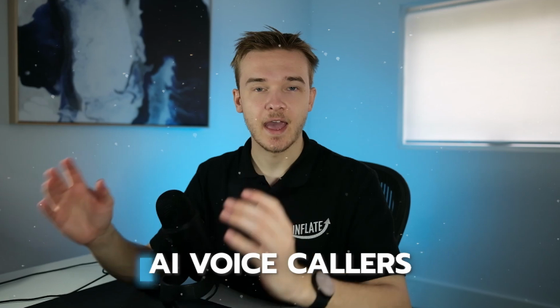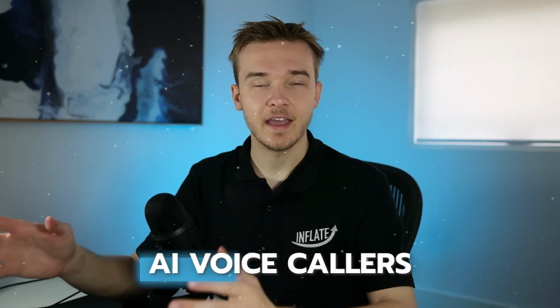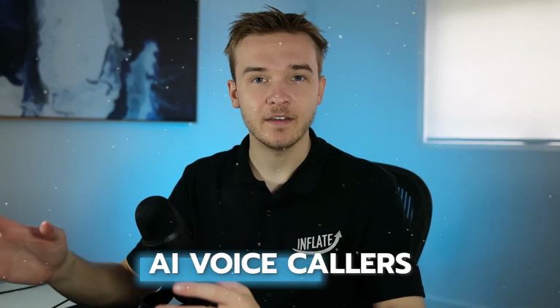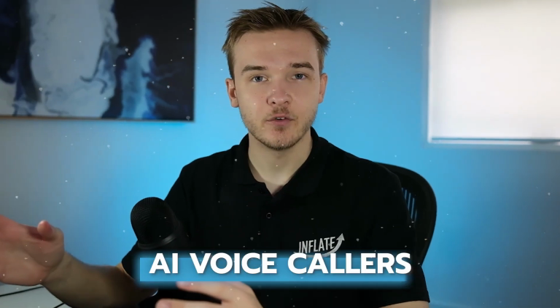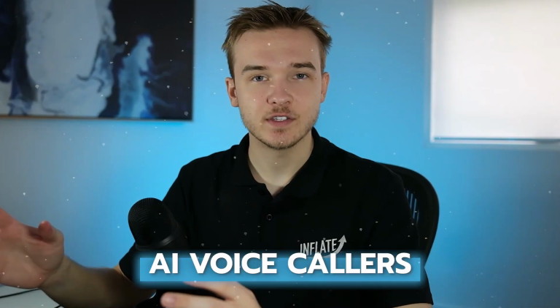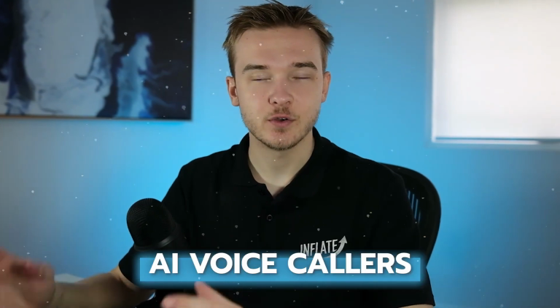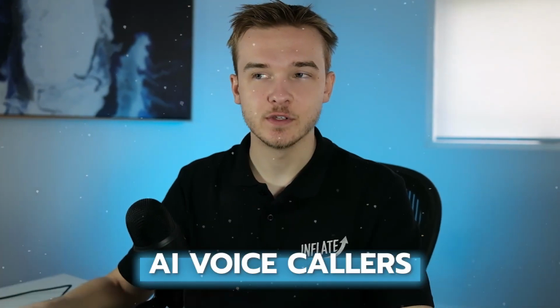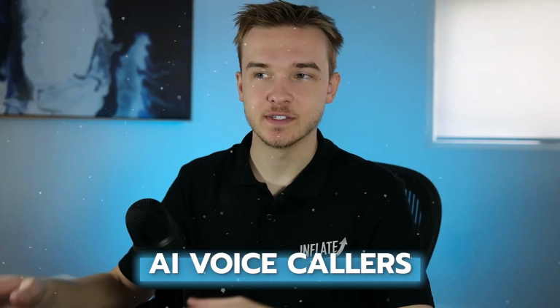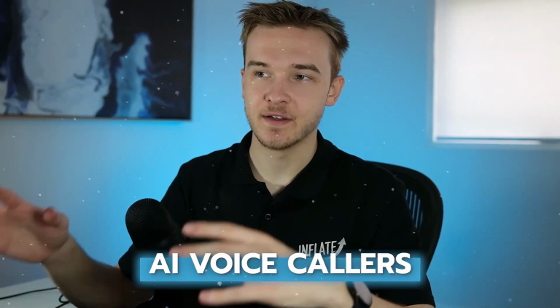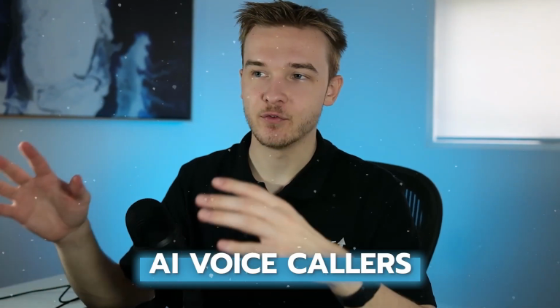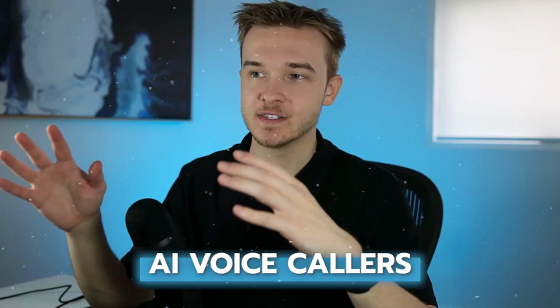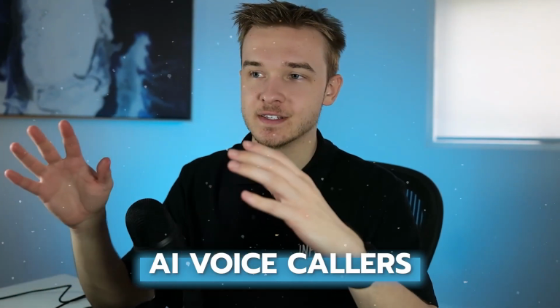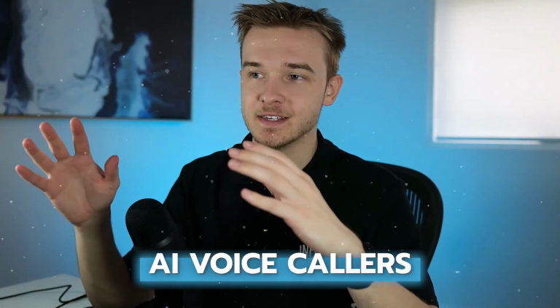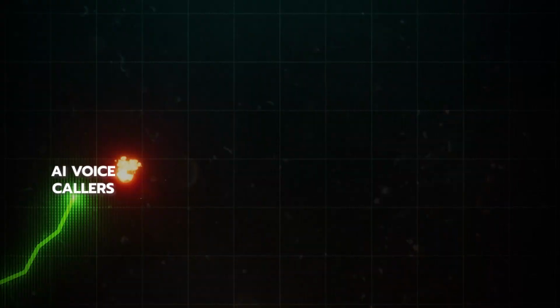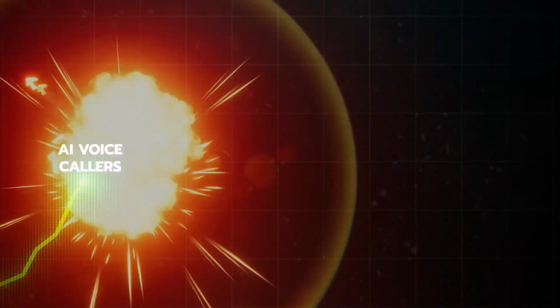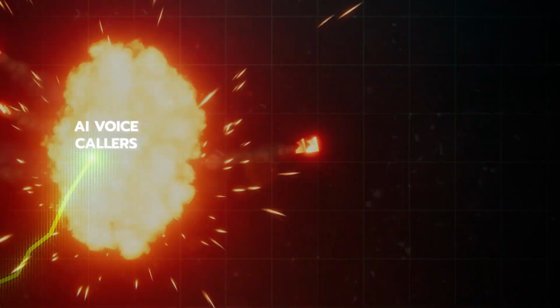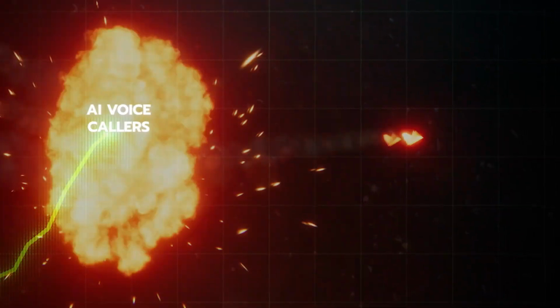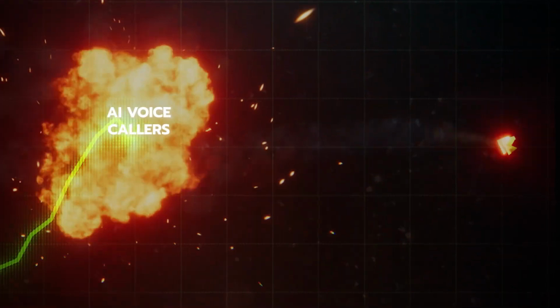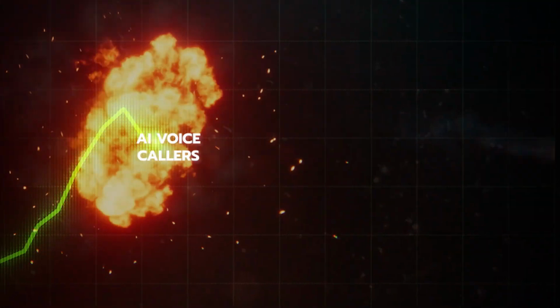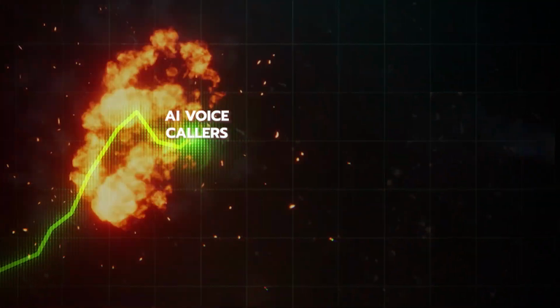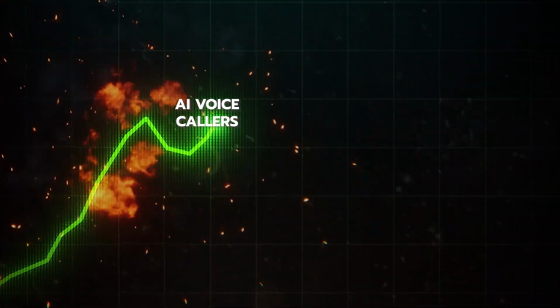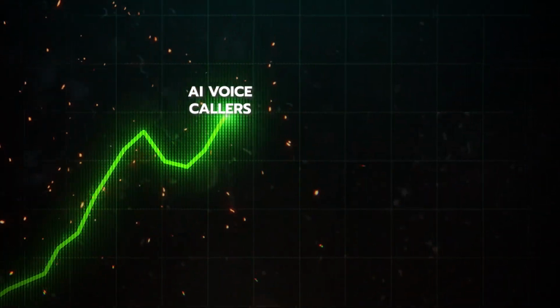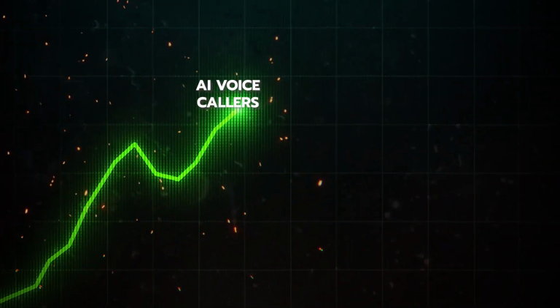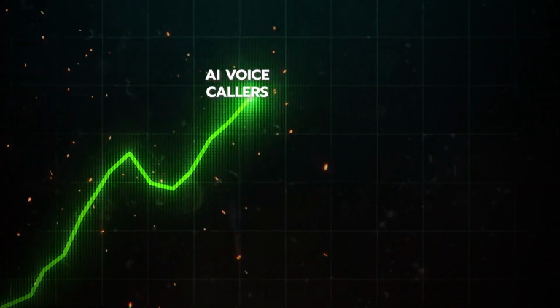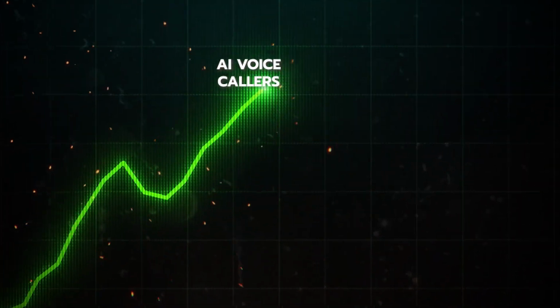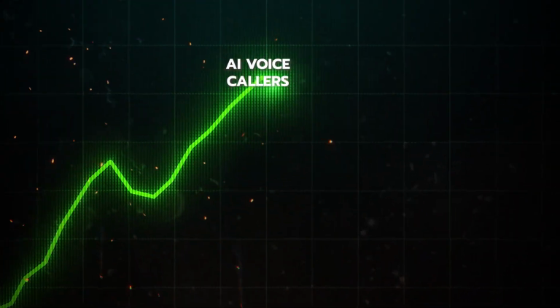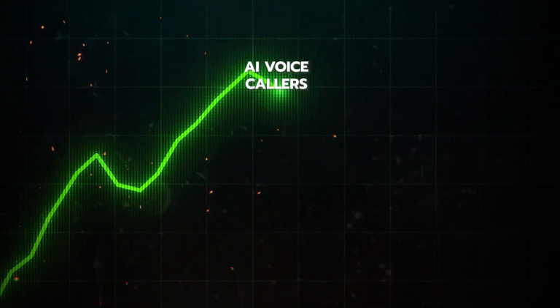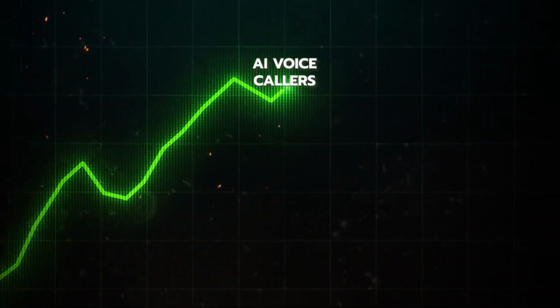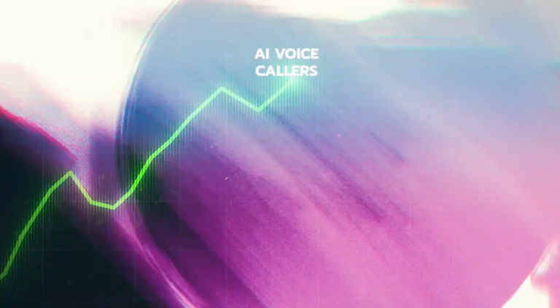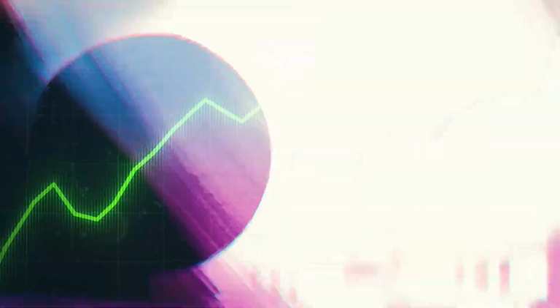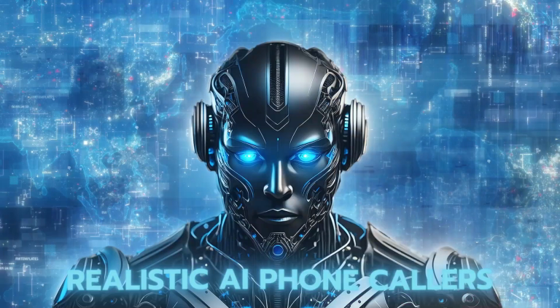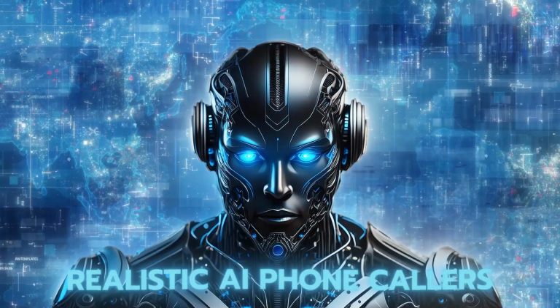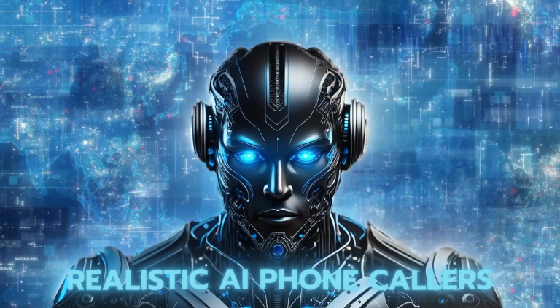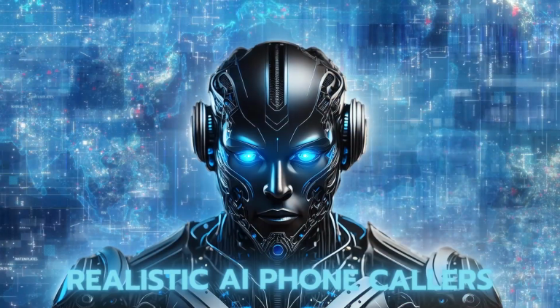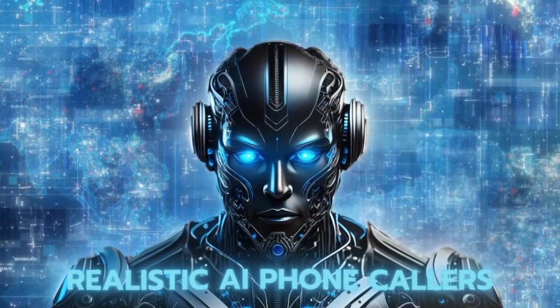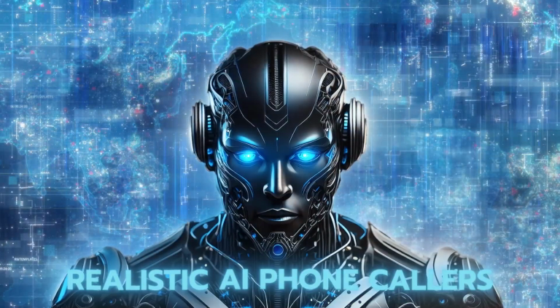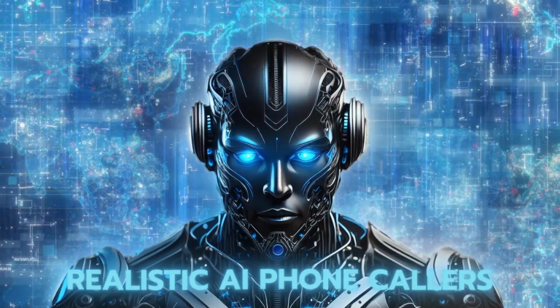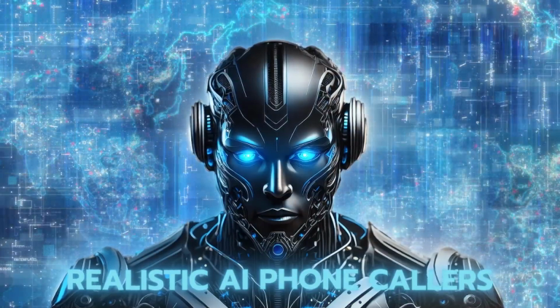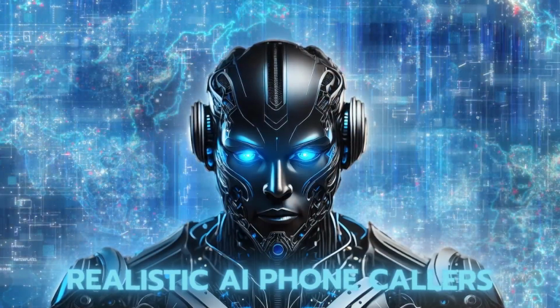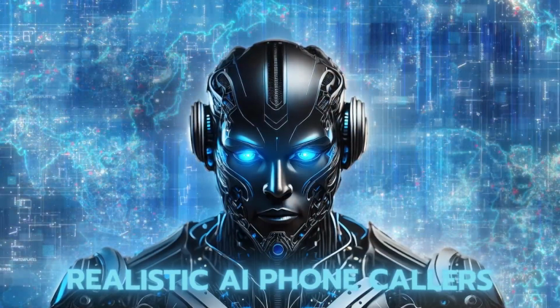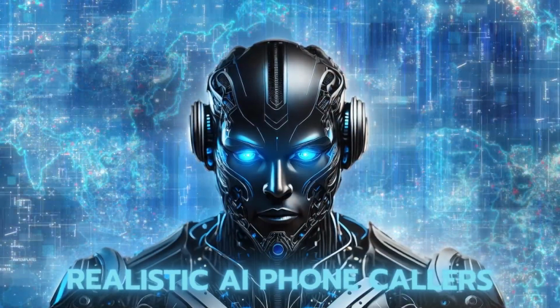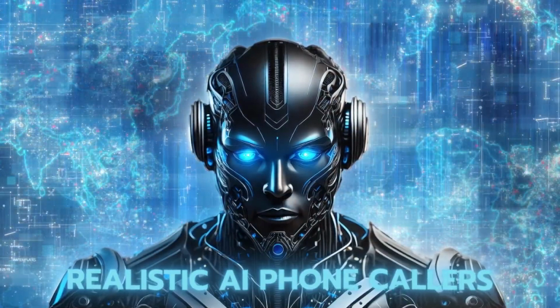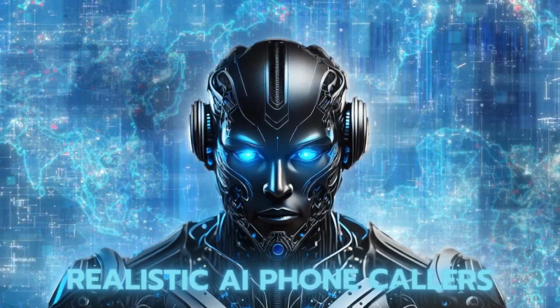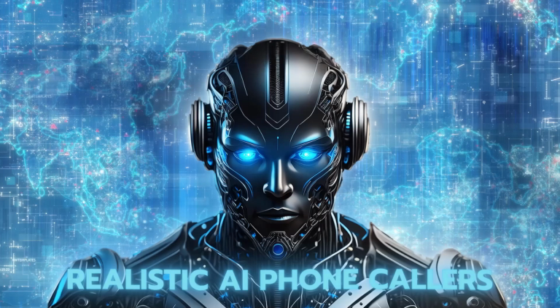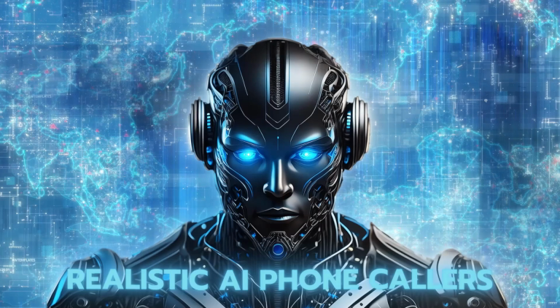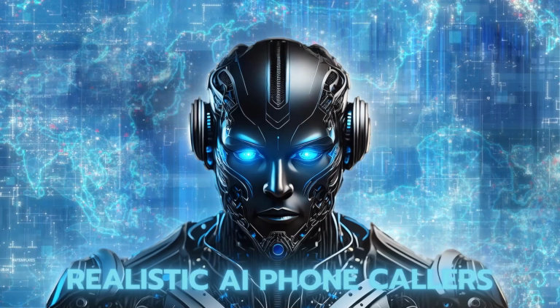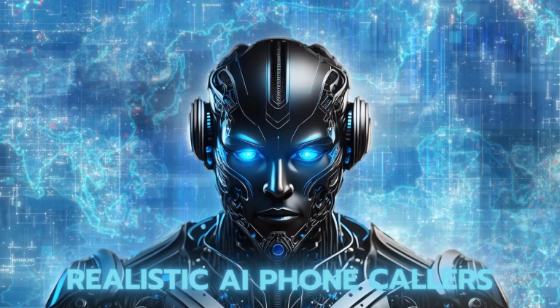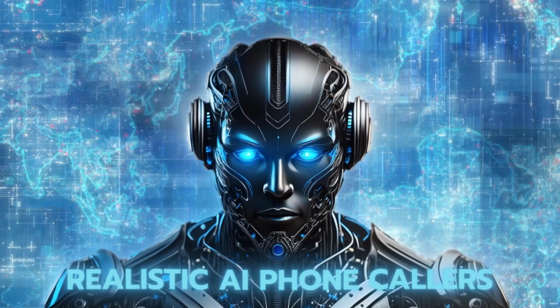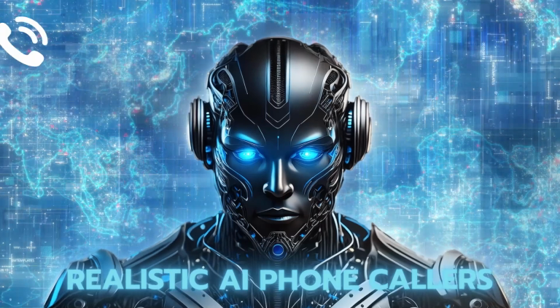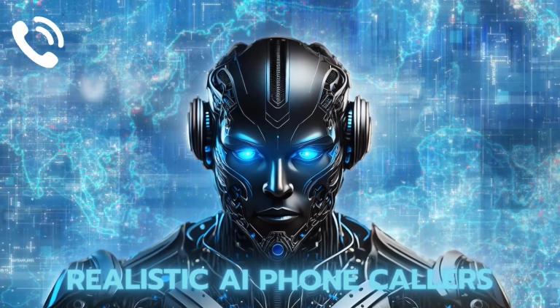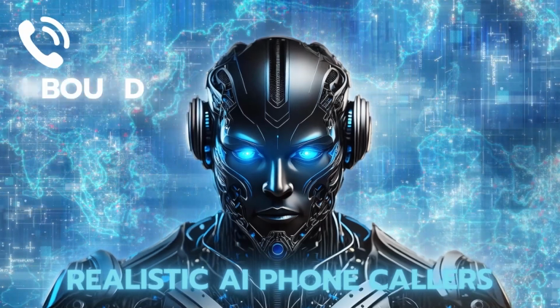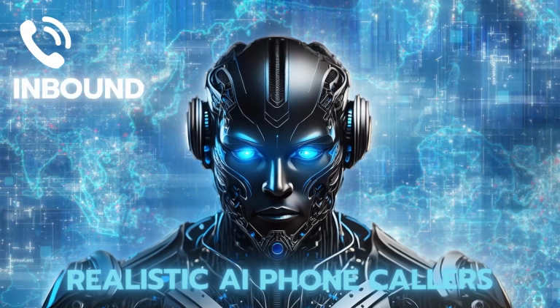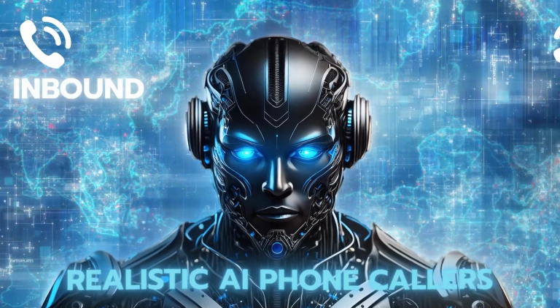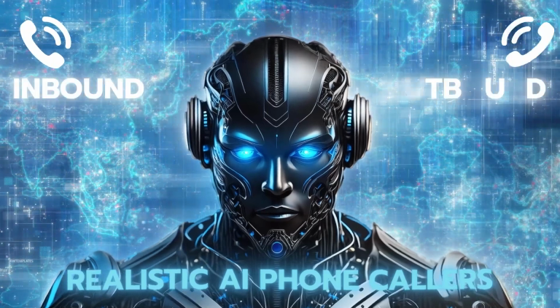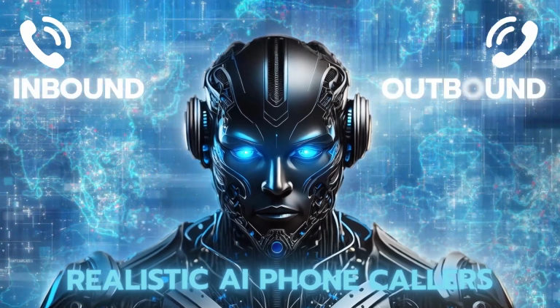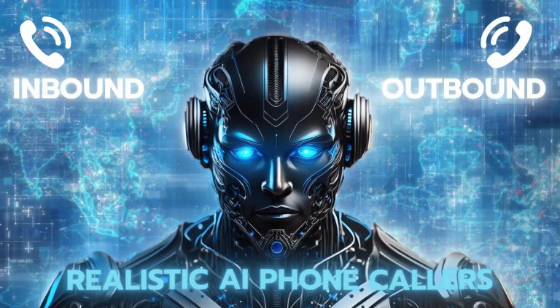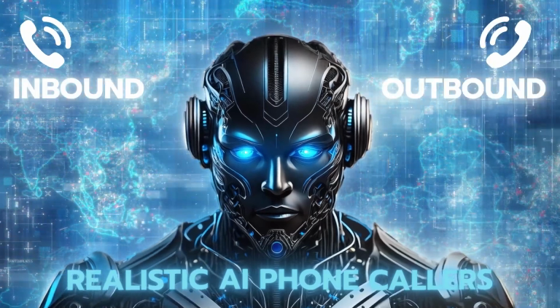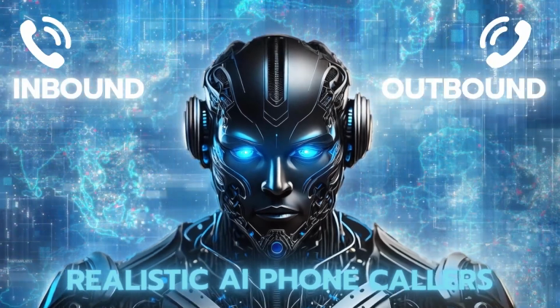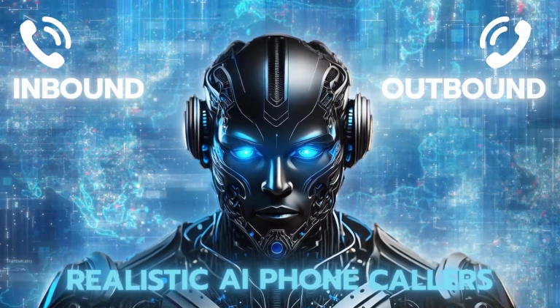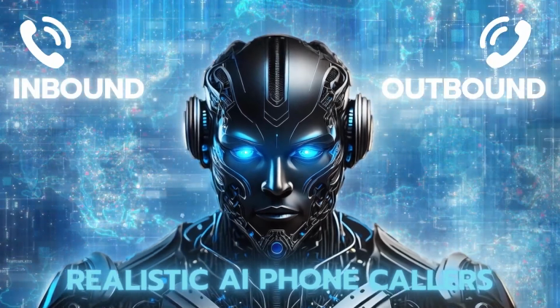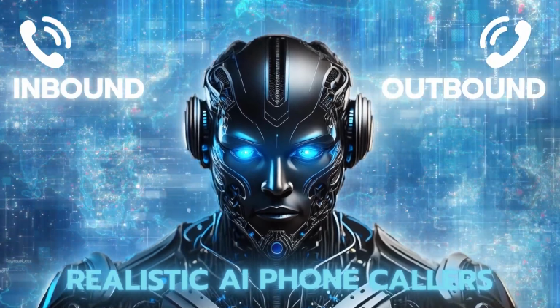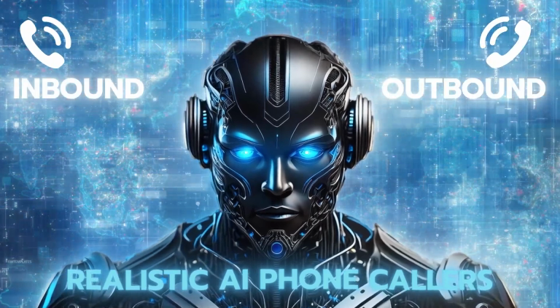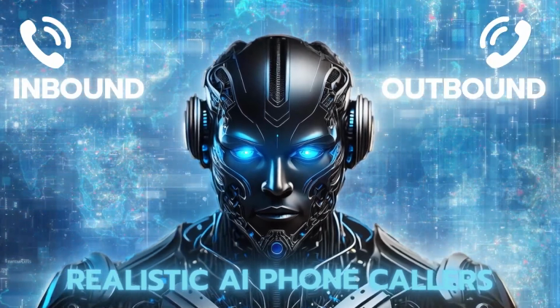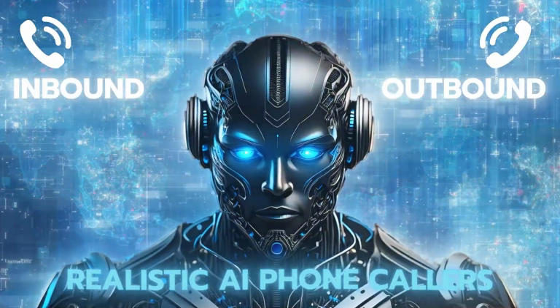AI voice callers have recently exploded in popularity, enabling realistic sounding, quick to respond phone callers to handle inbound and outbound calls.